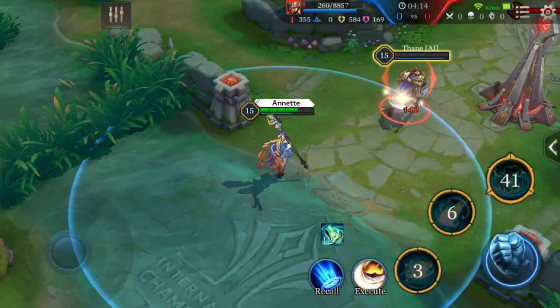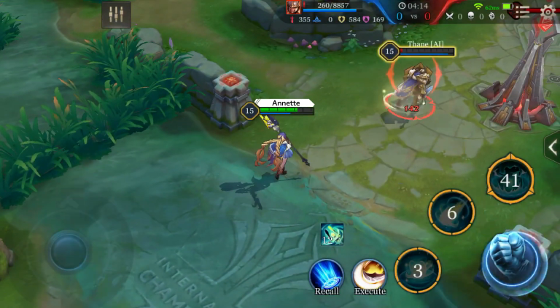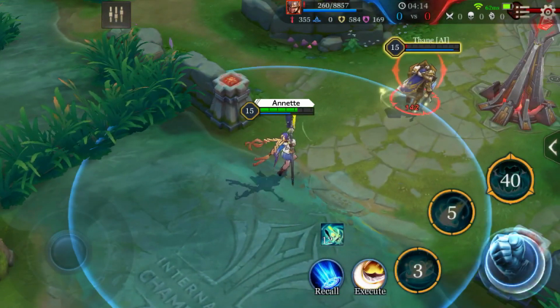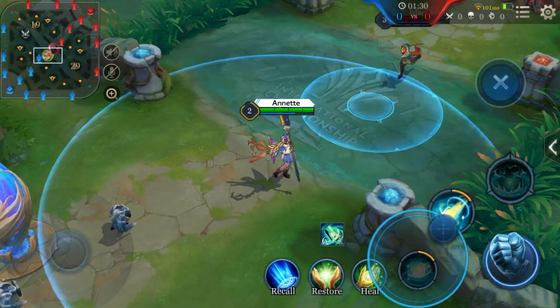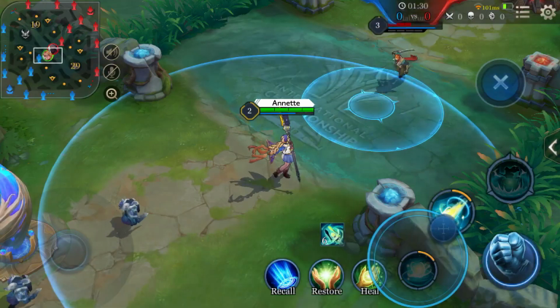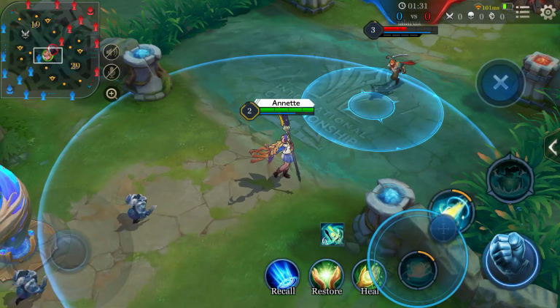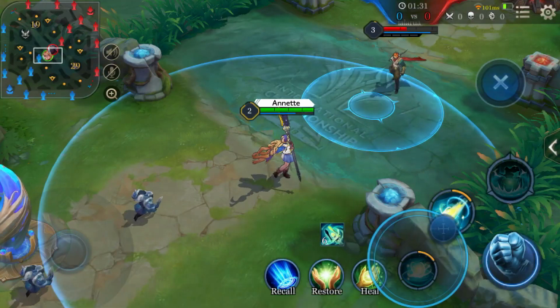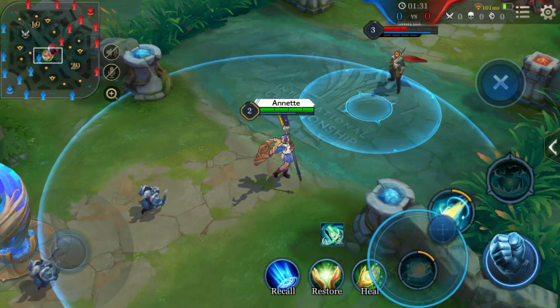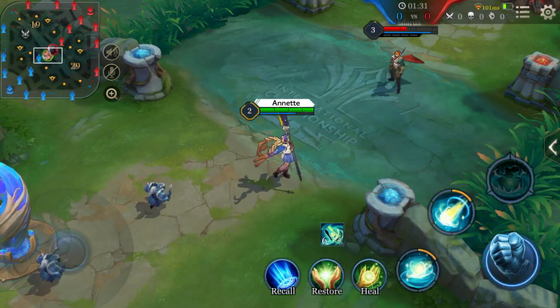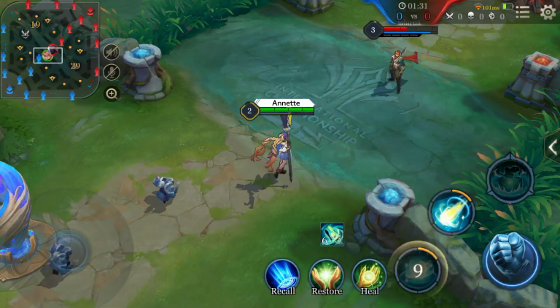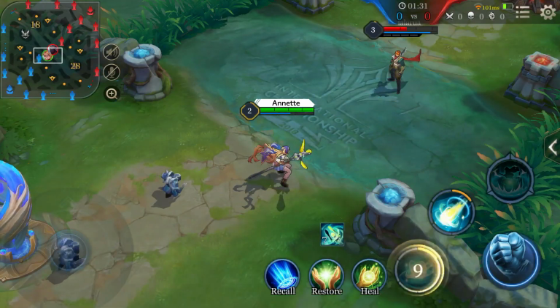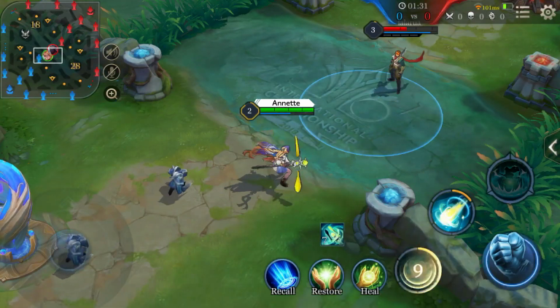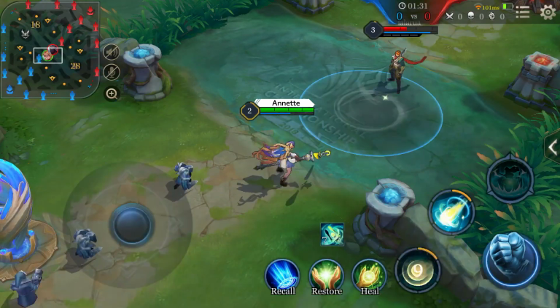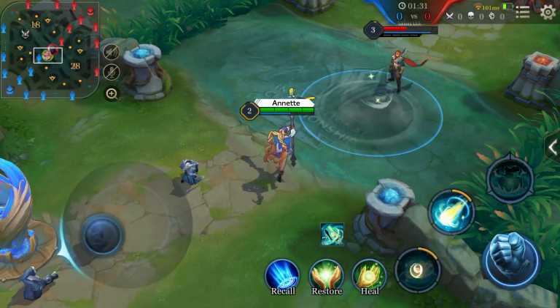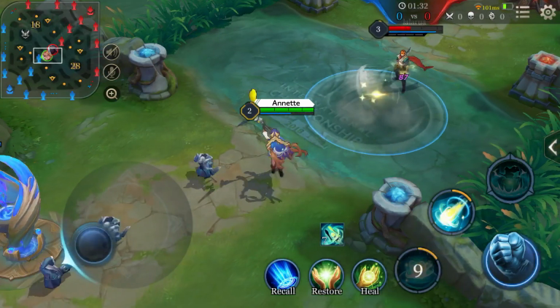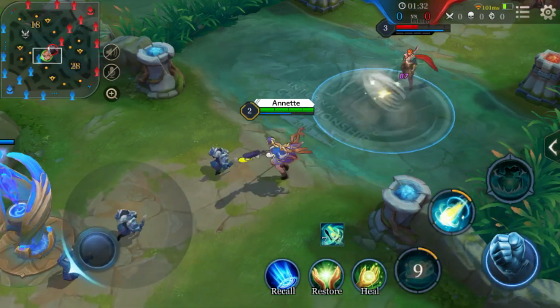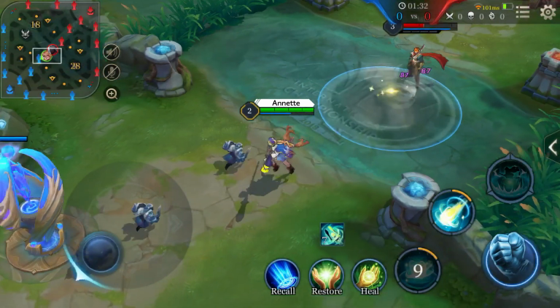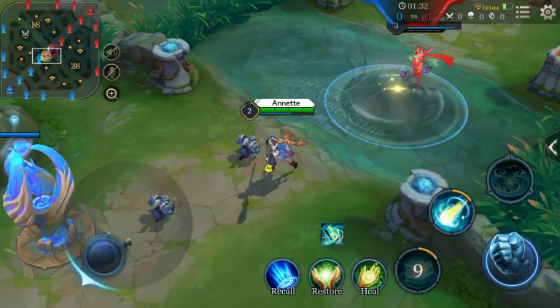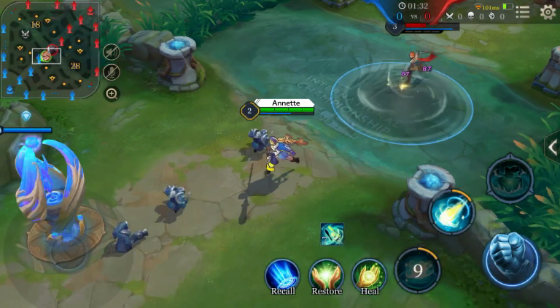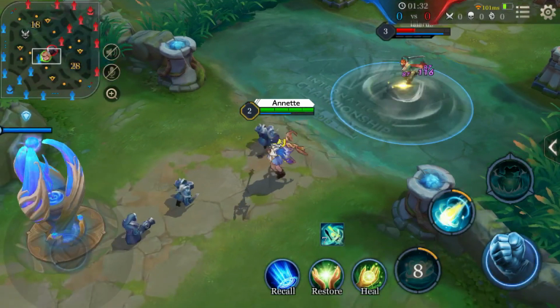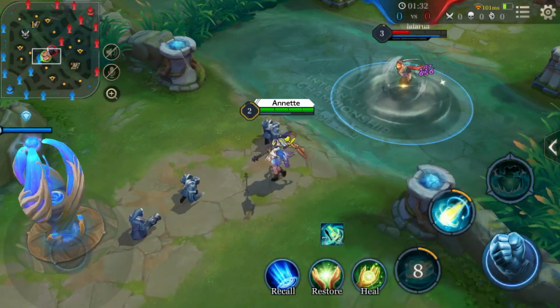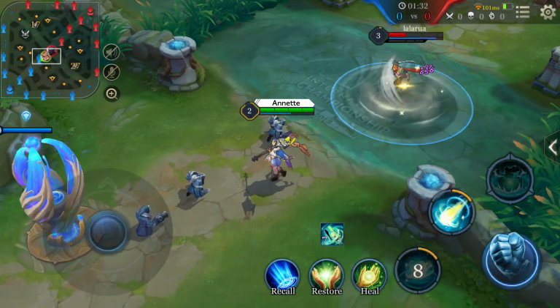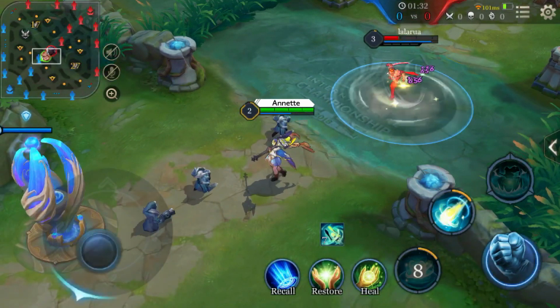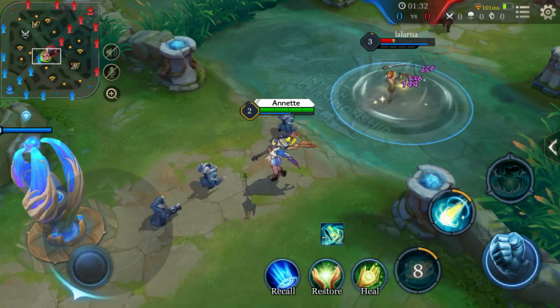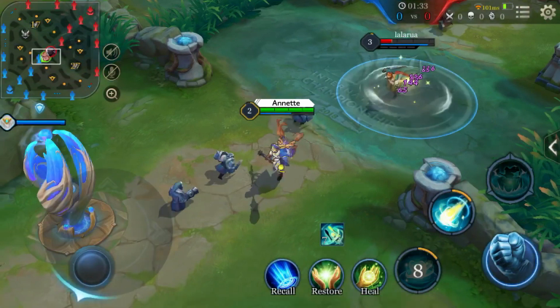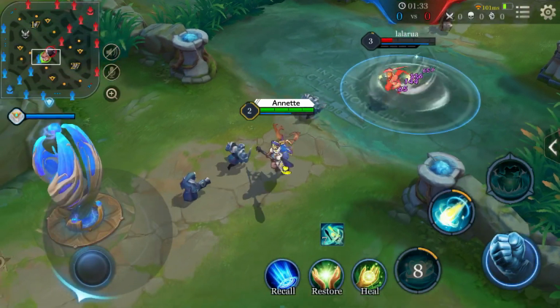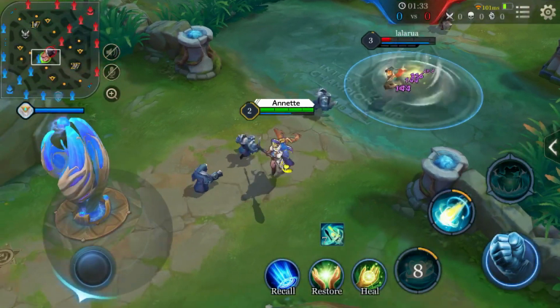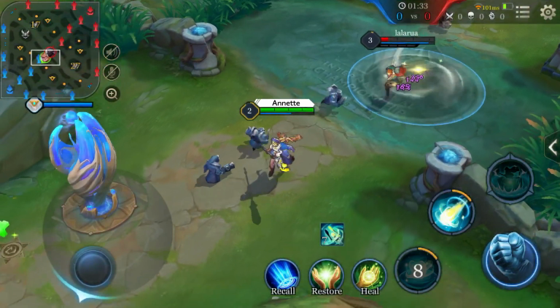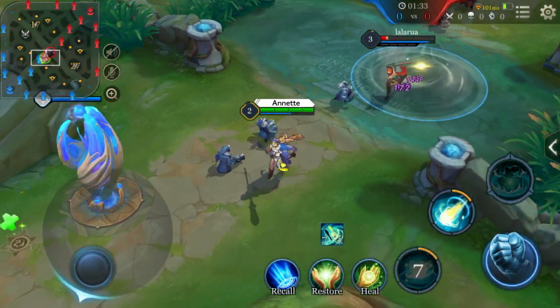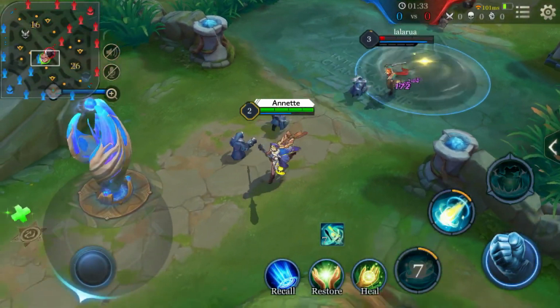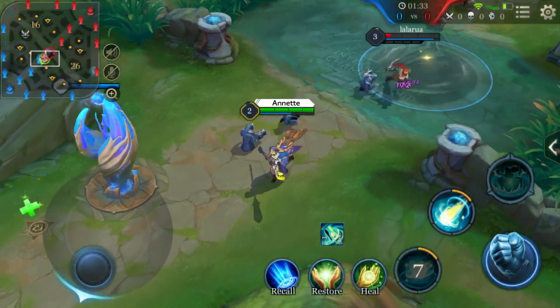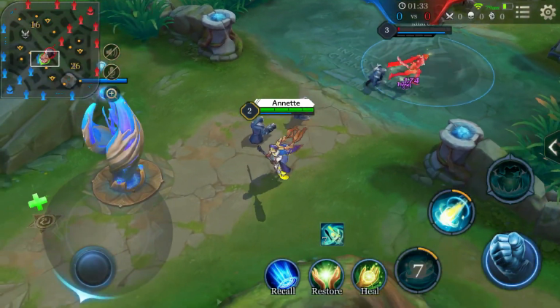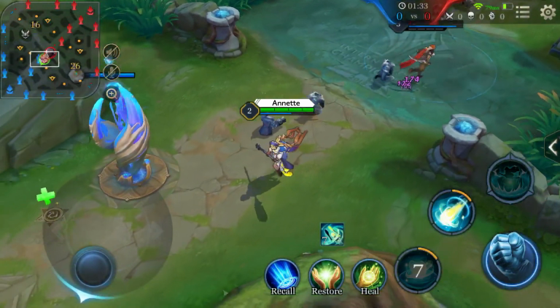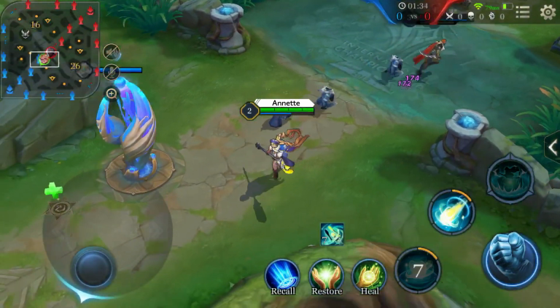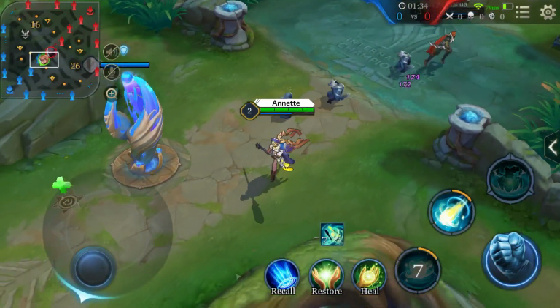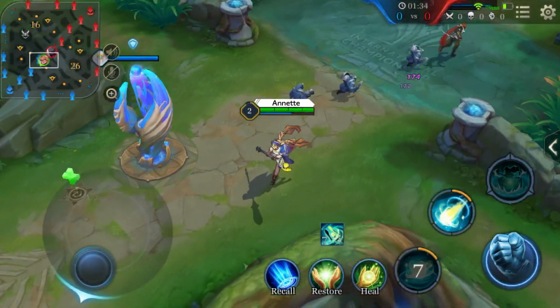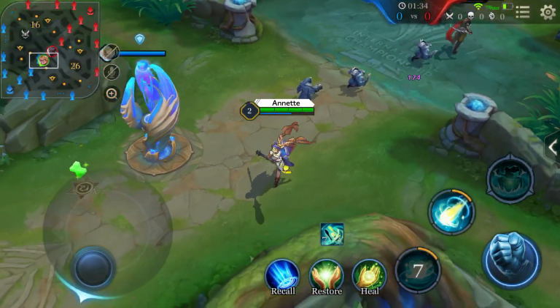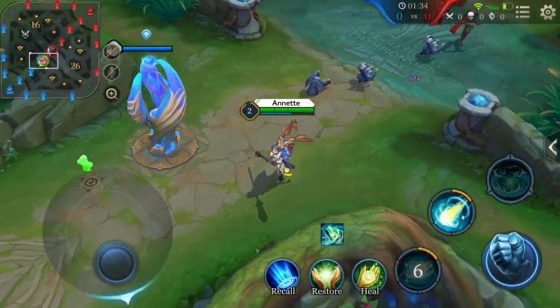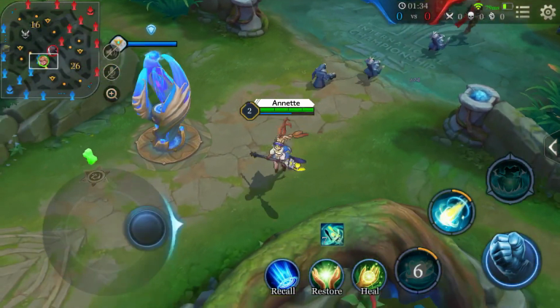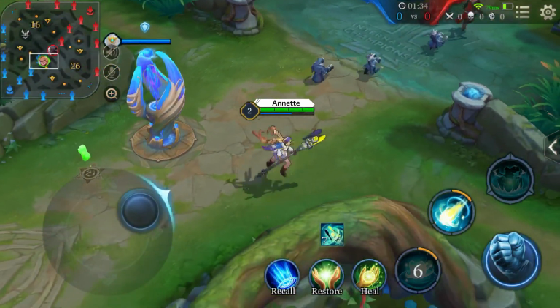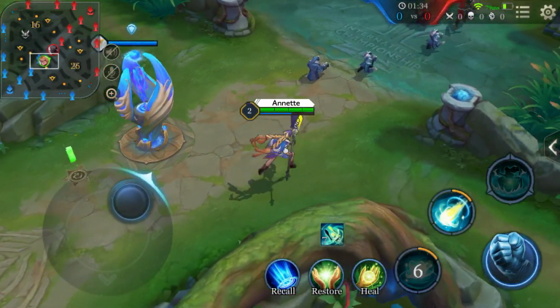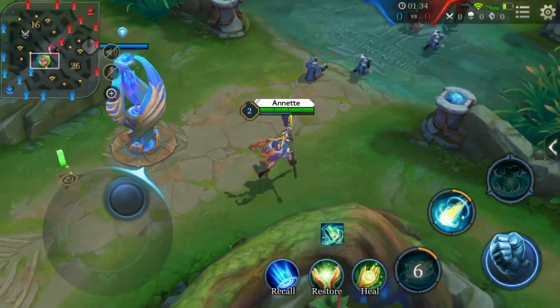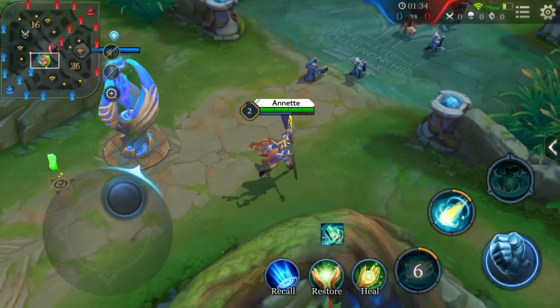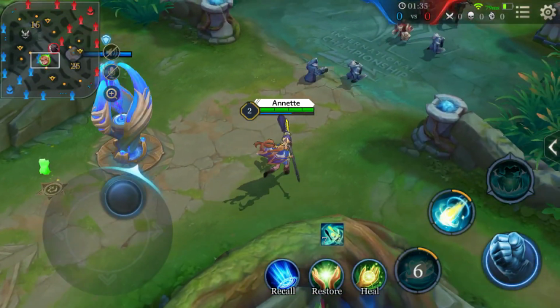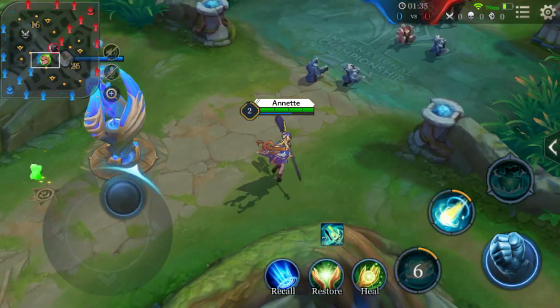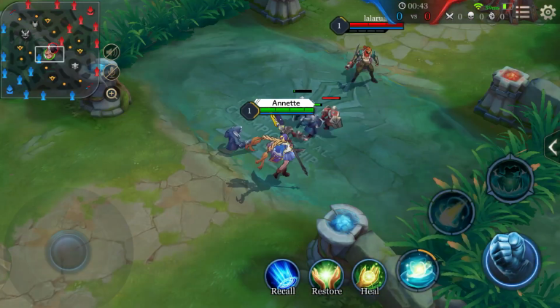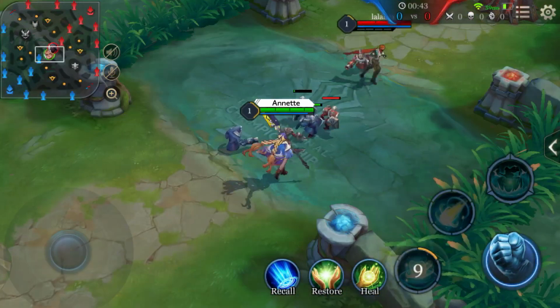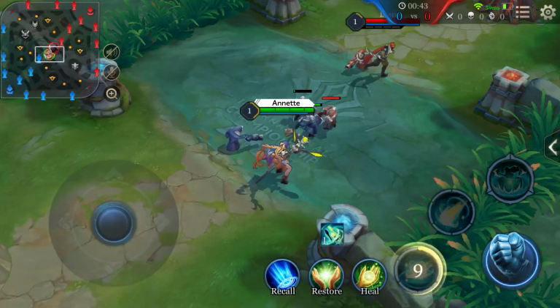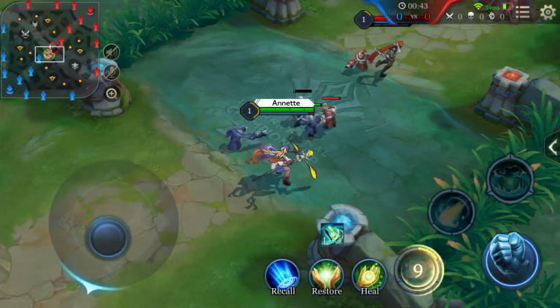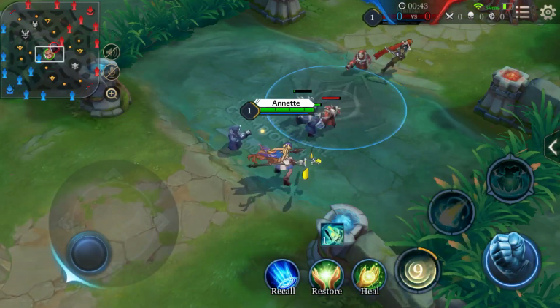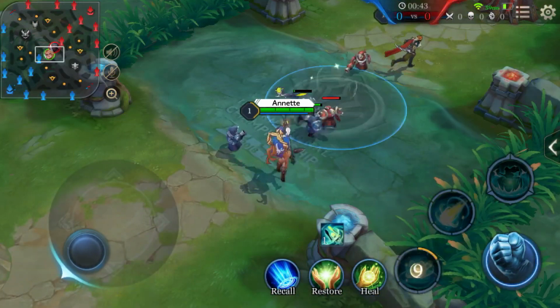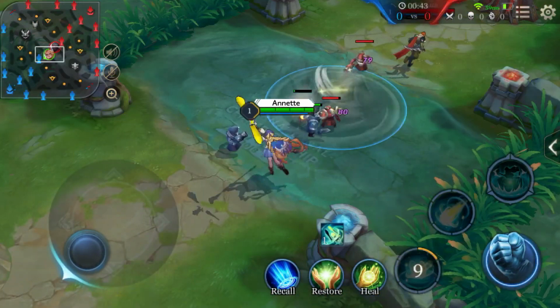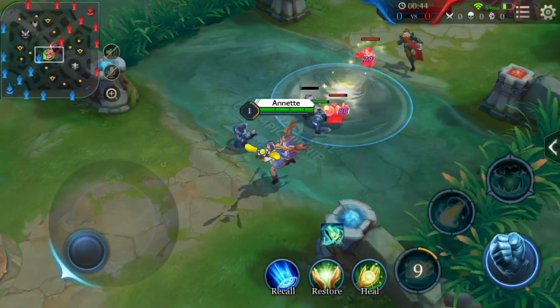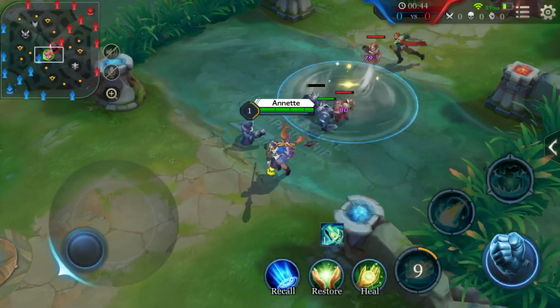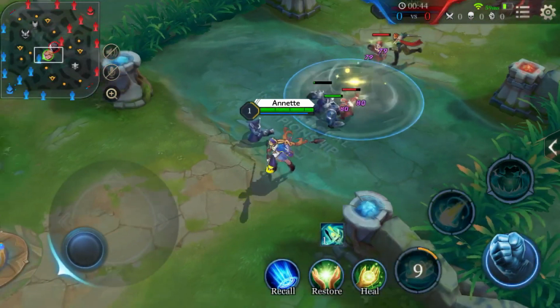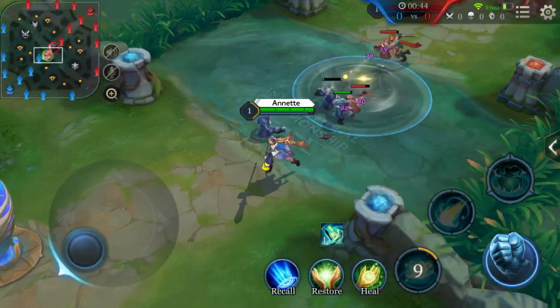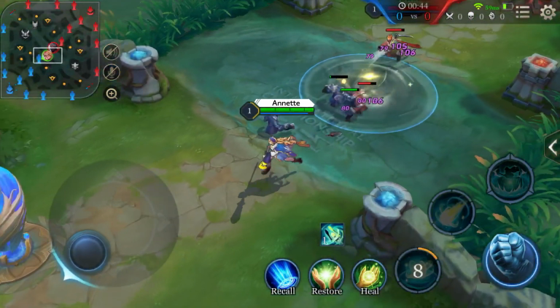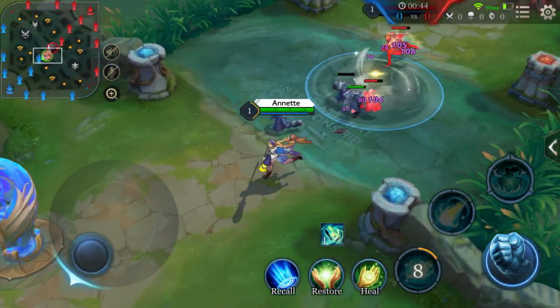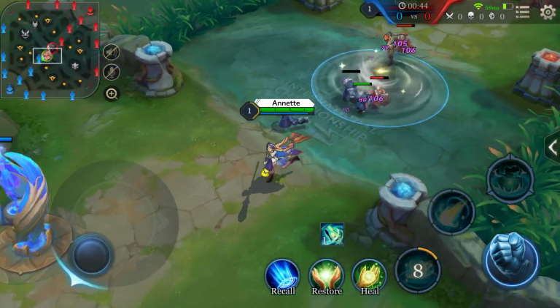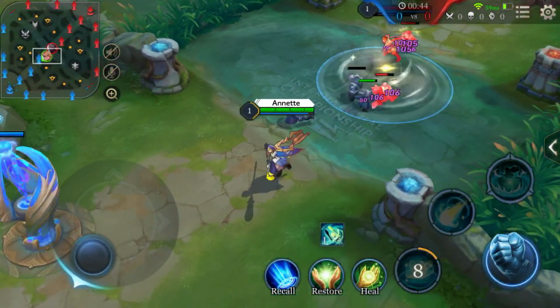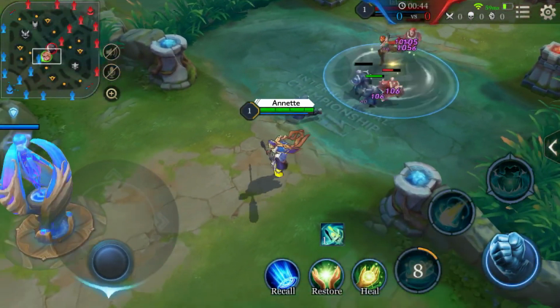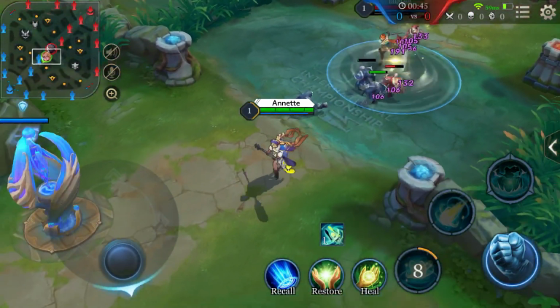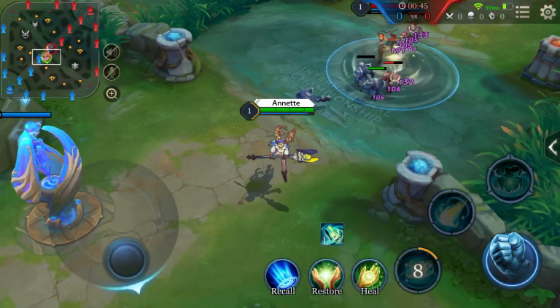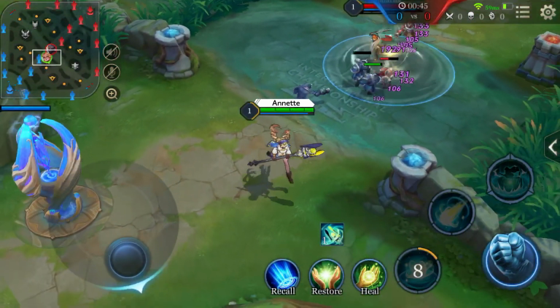Therefore, we should keep the enemies close to the center of the Whirlwind, slow them down, and ruin their team.